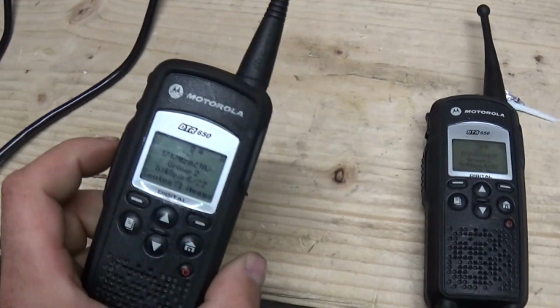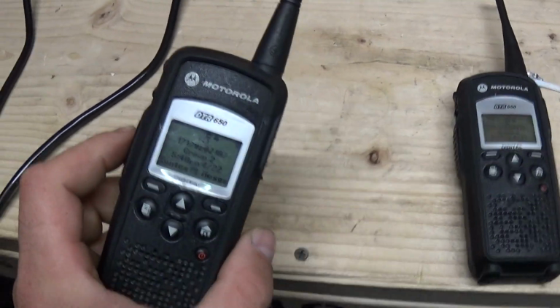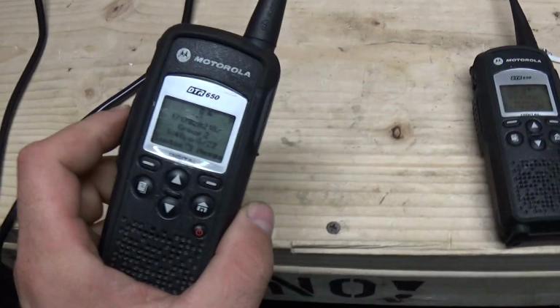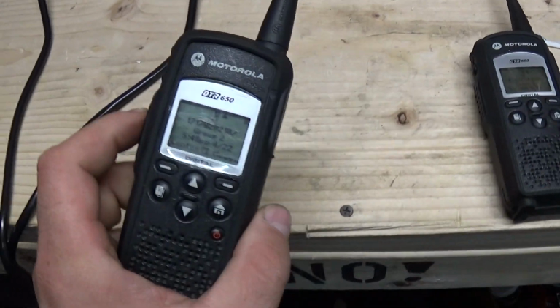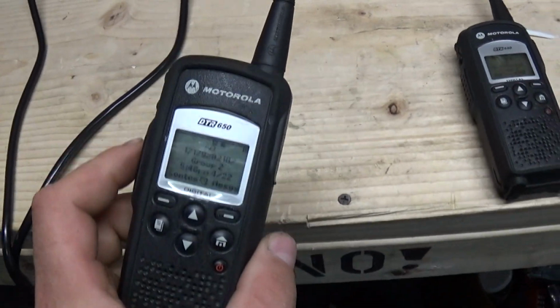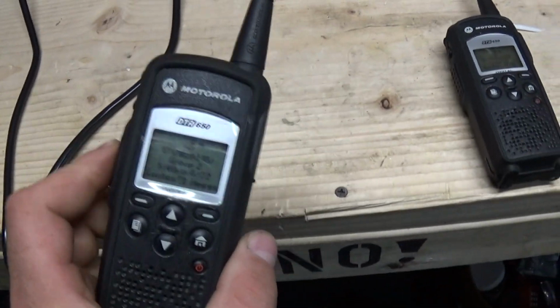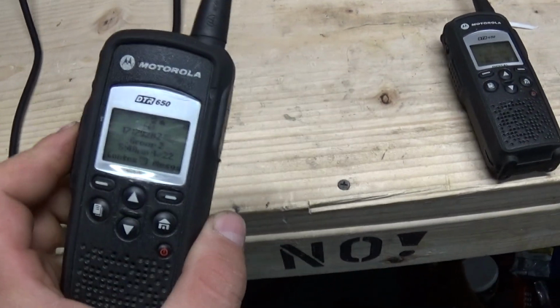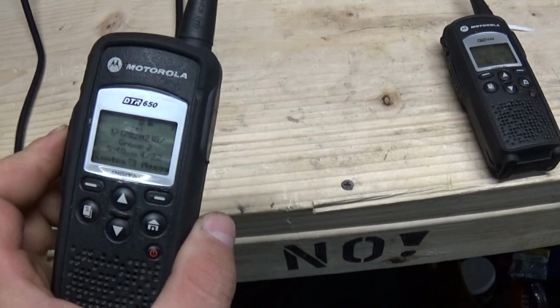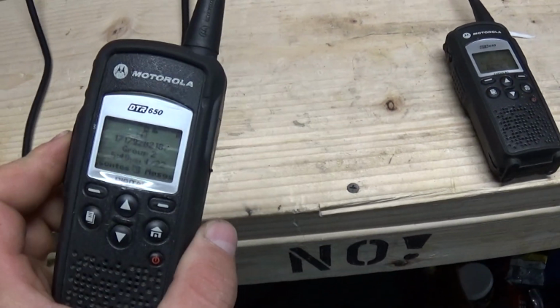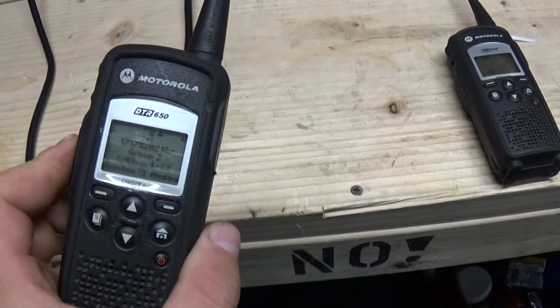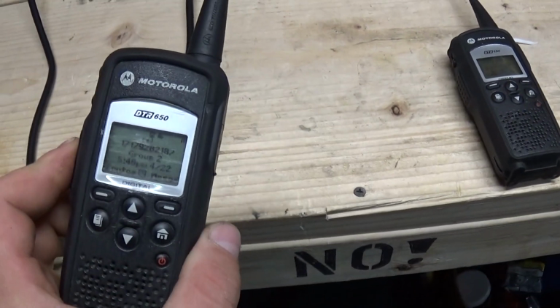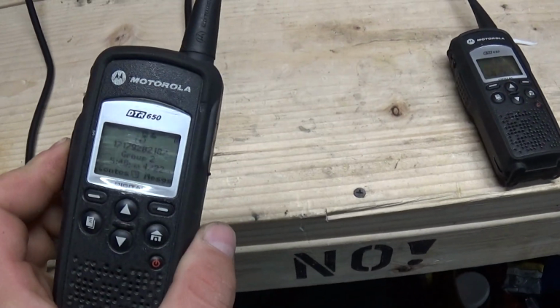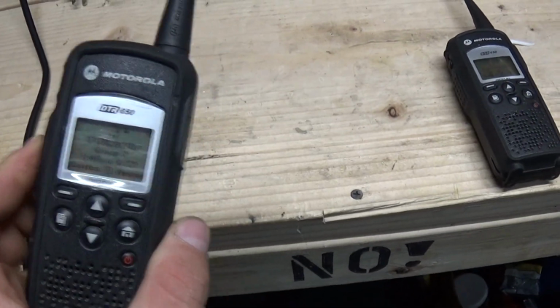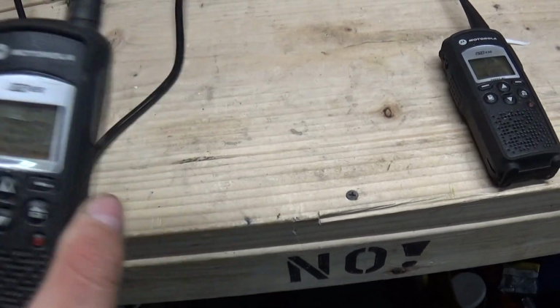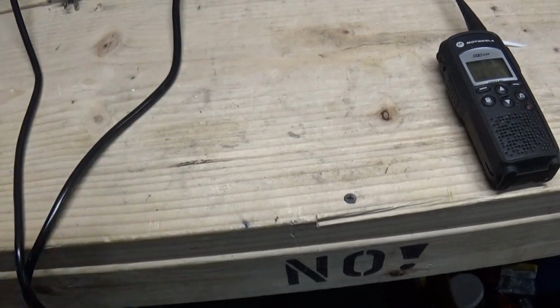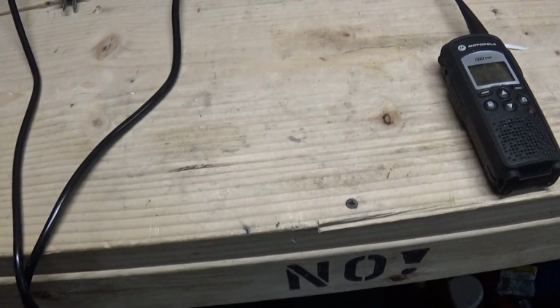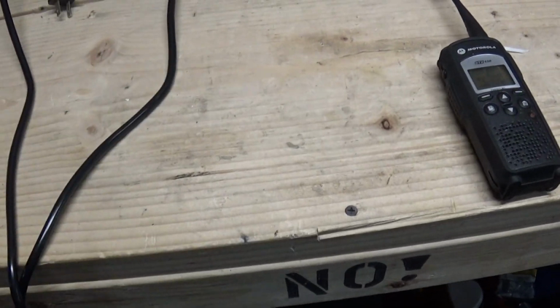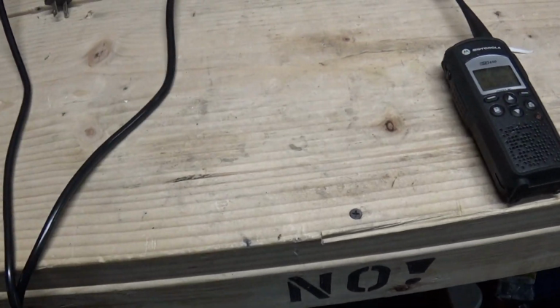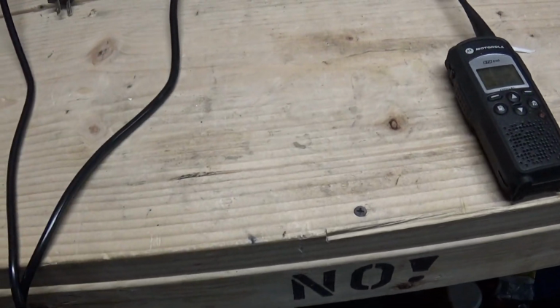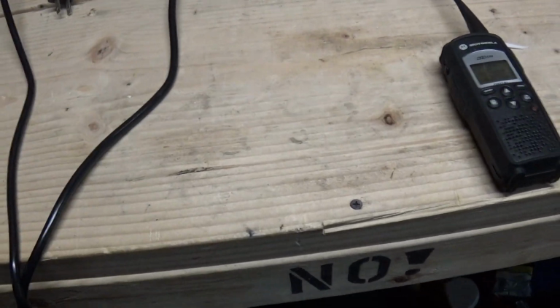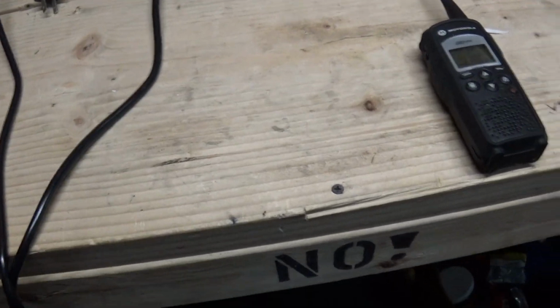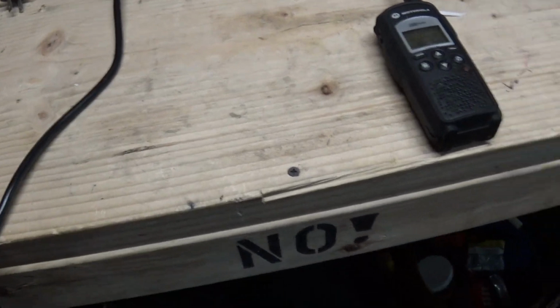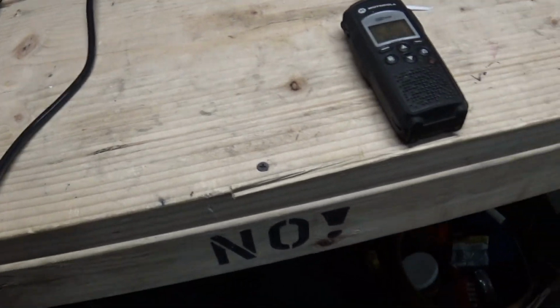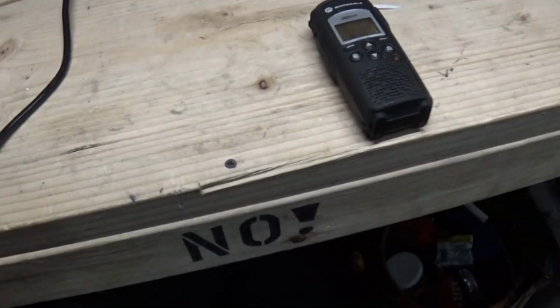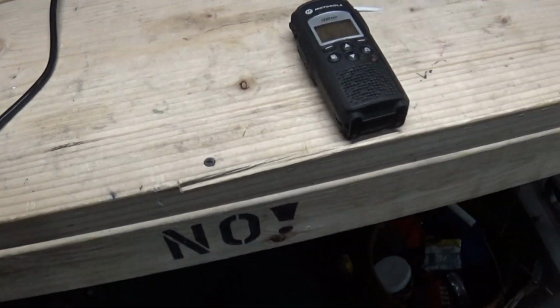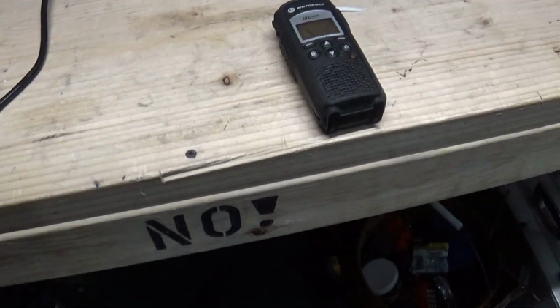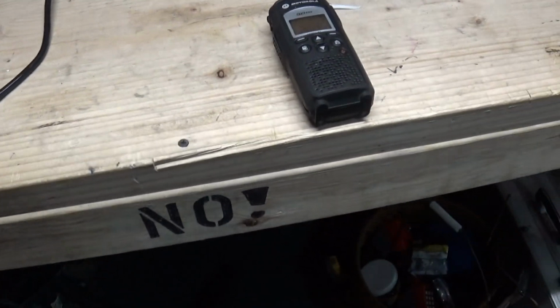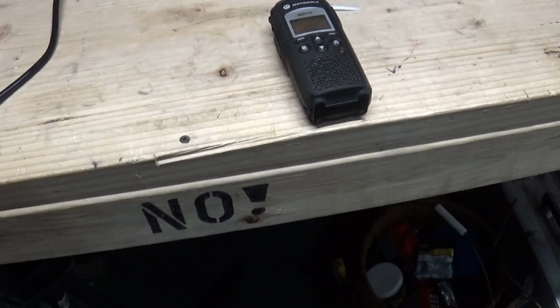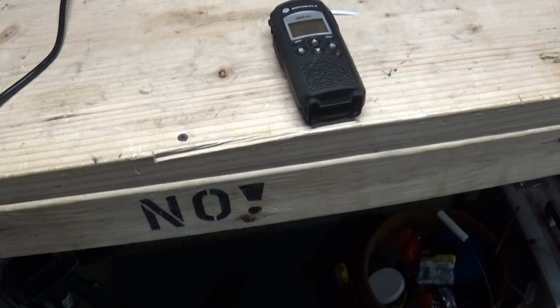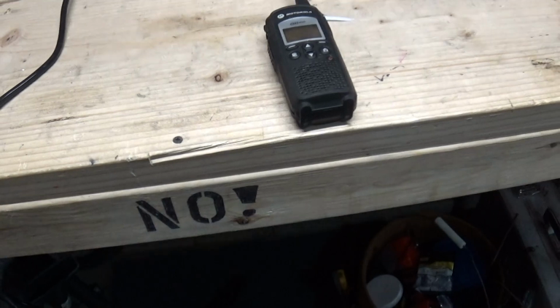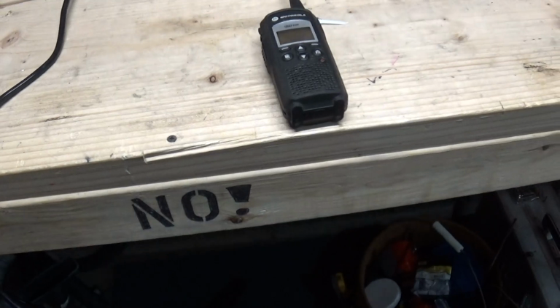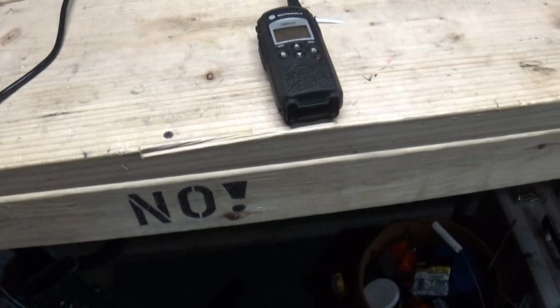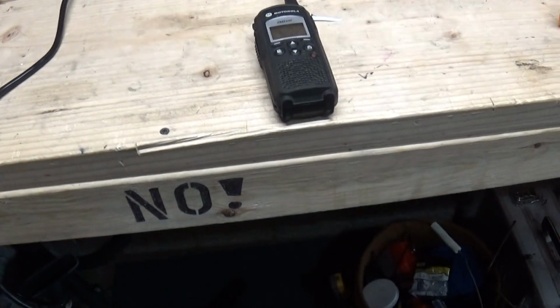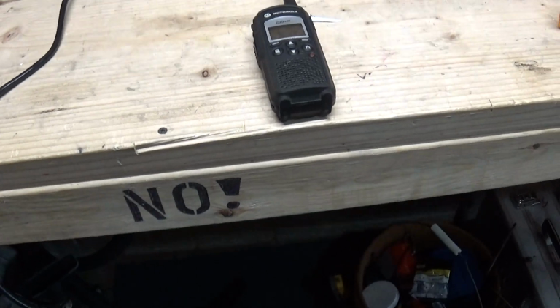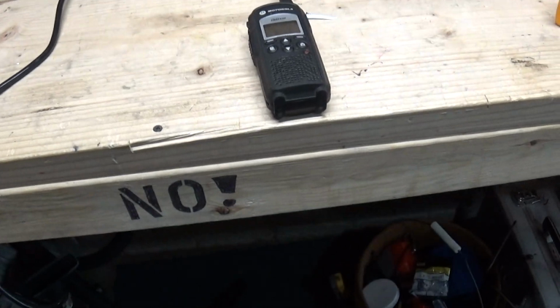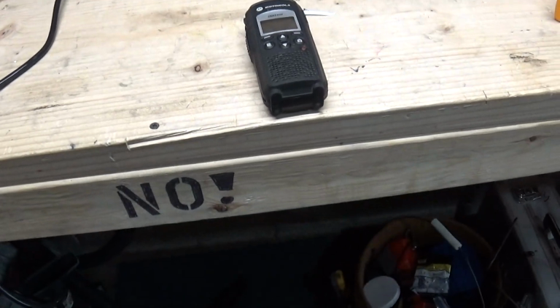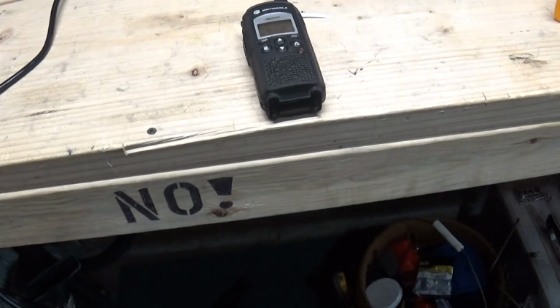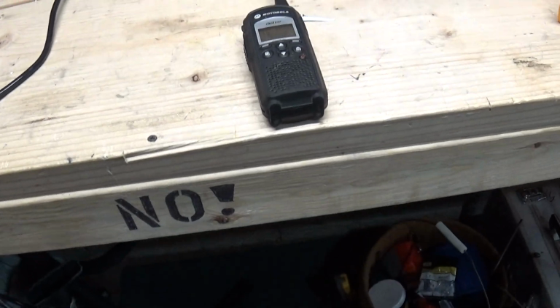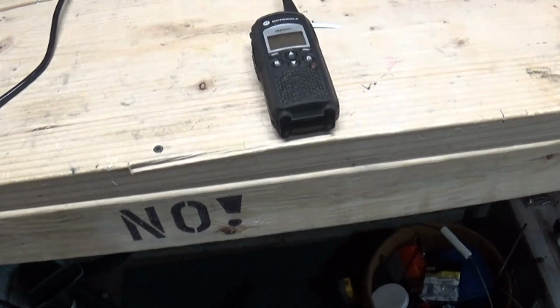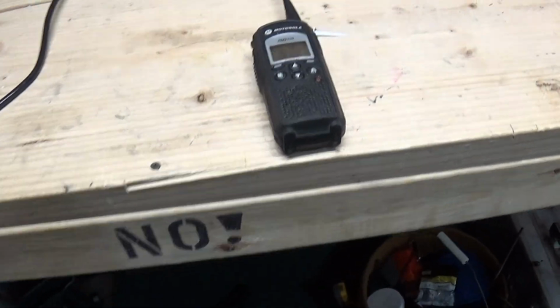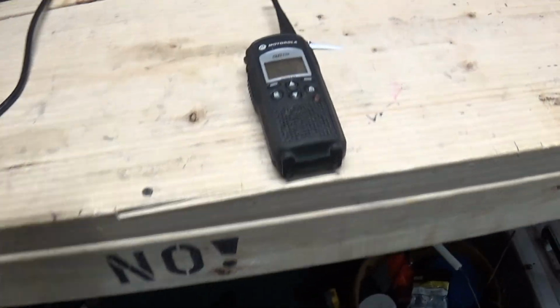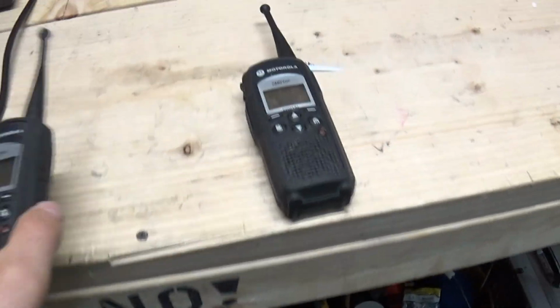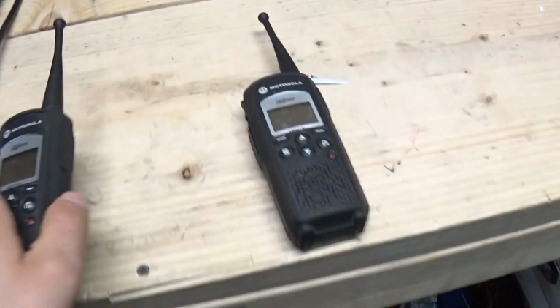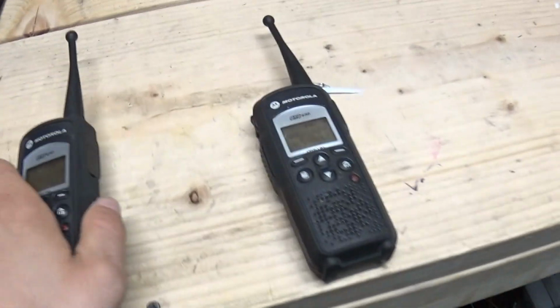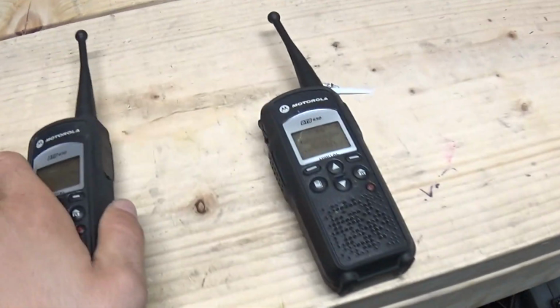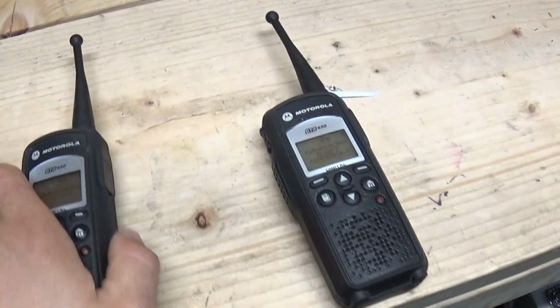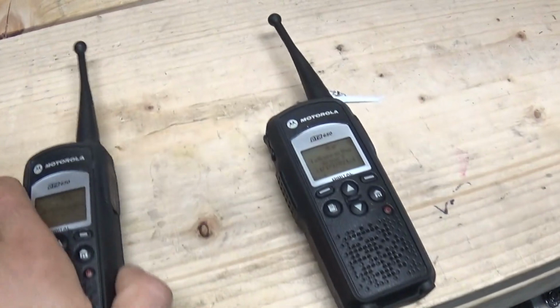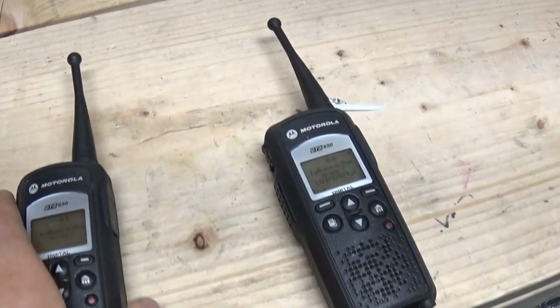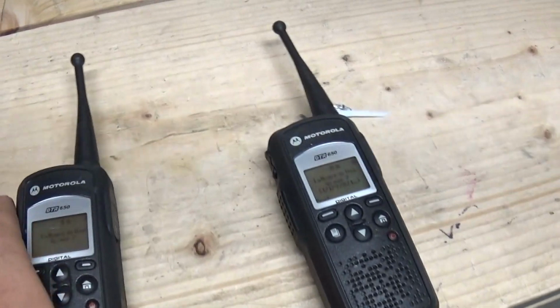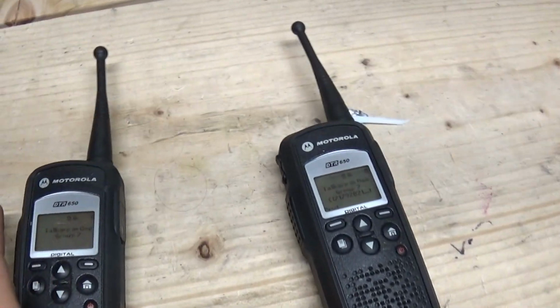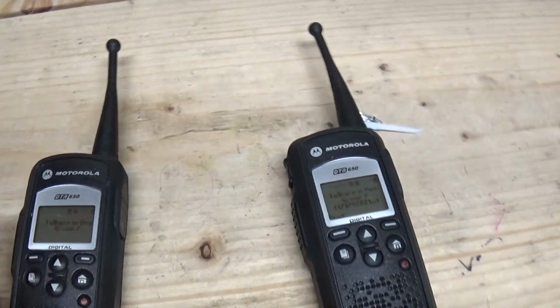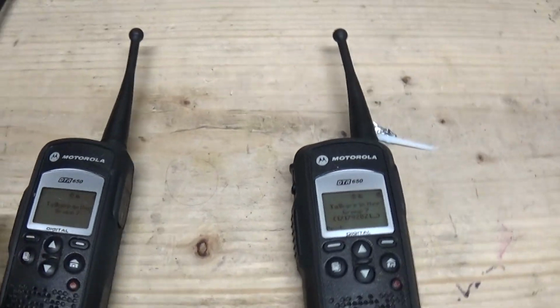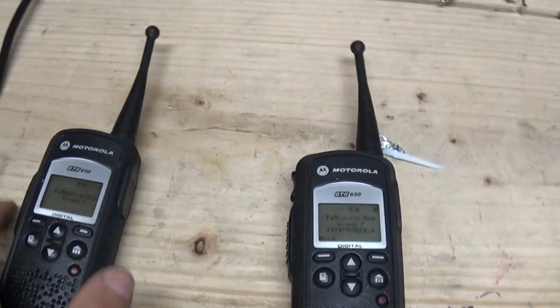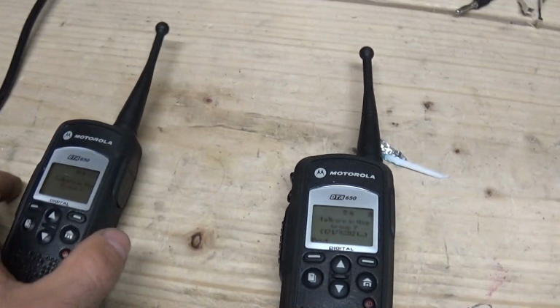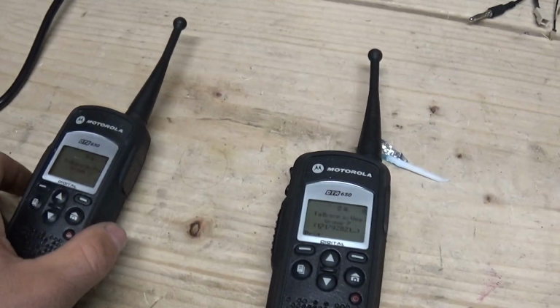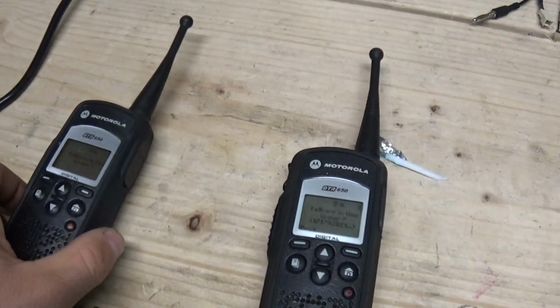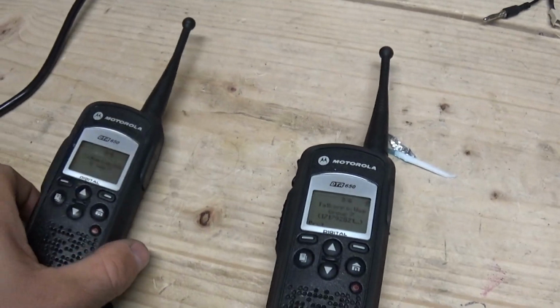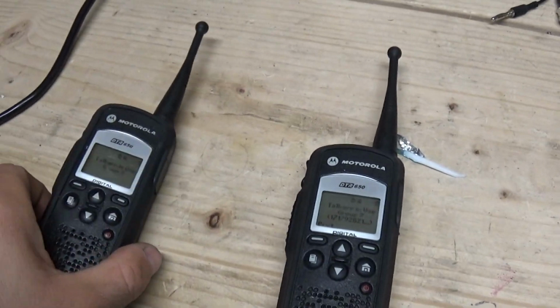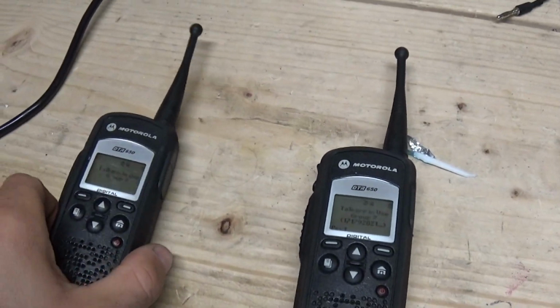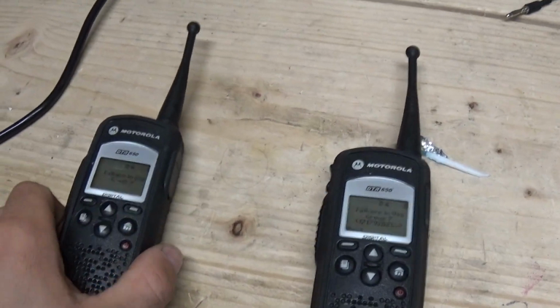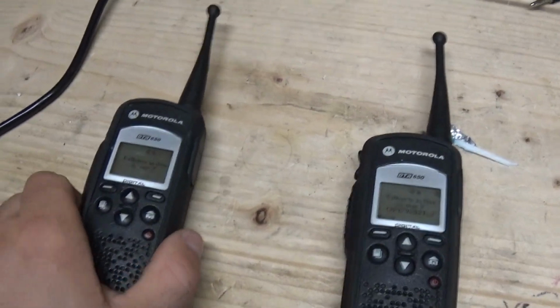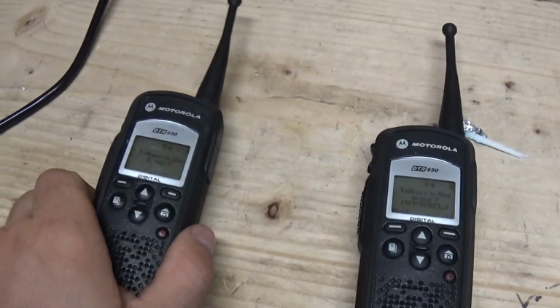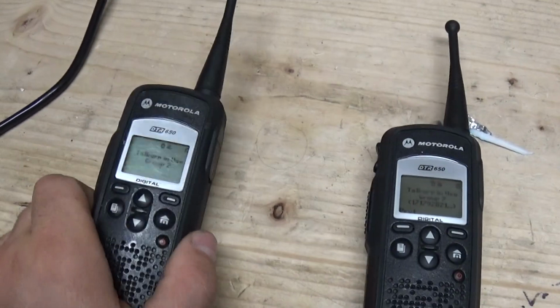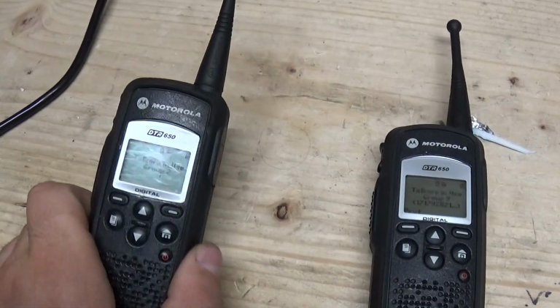I'll key it up and you can hear the other one. Hello, hello. There is an audio delay, but it's not that bad.